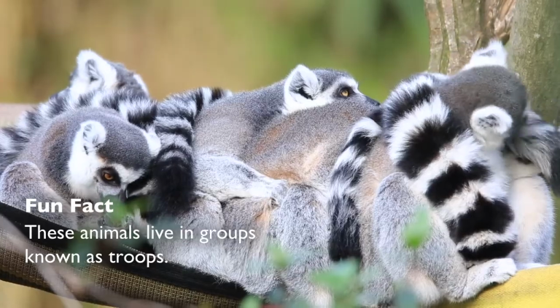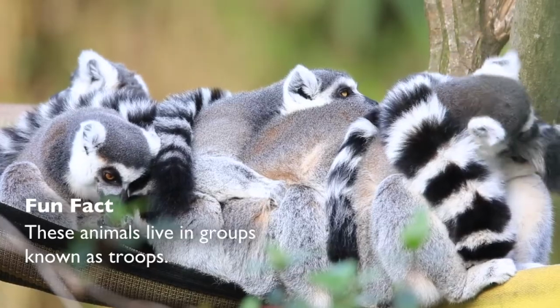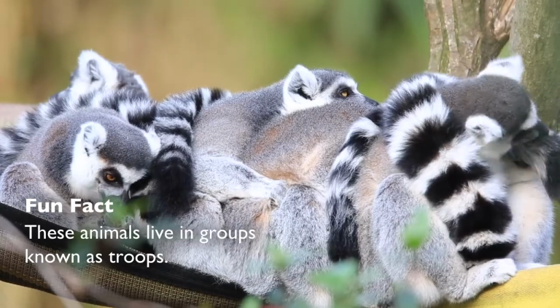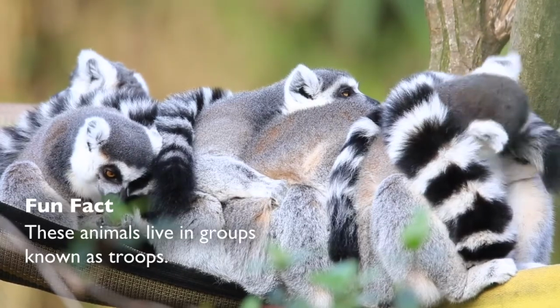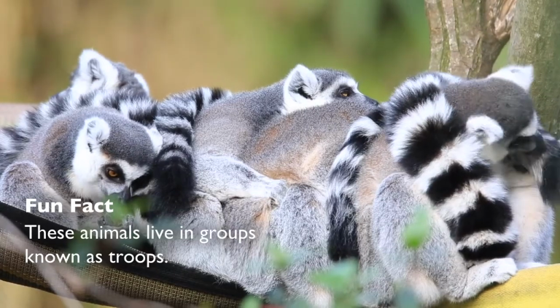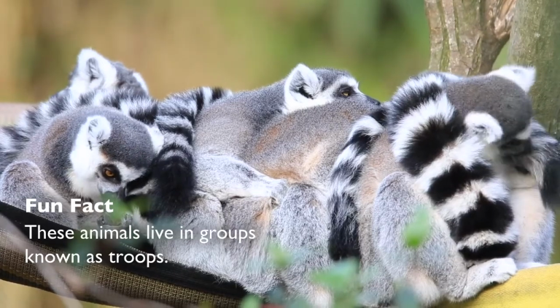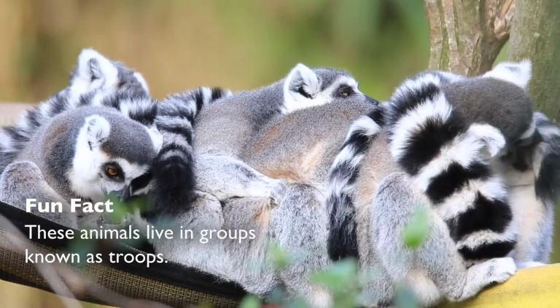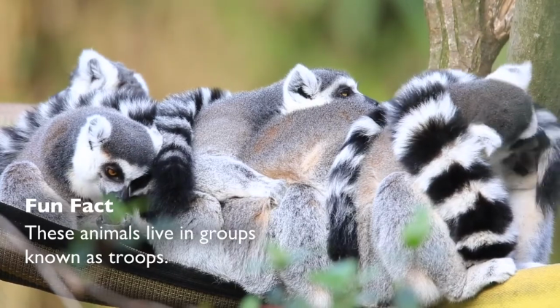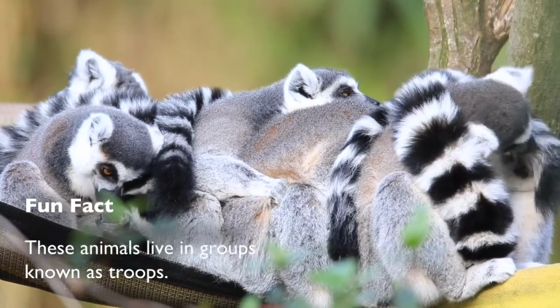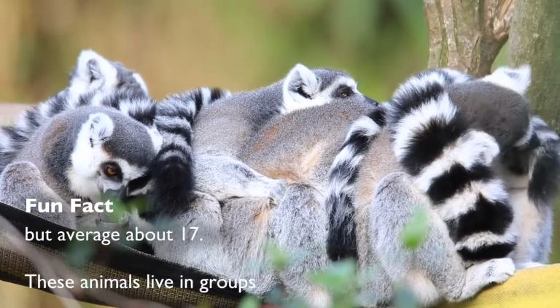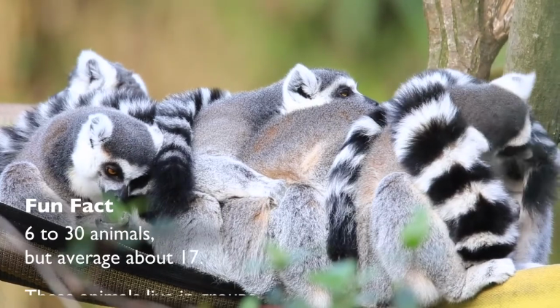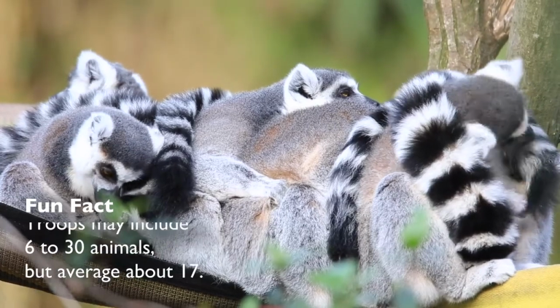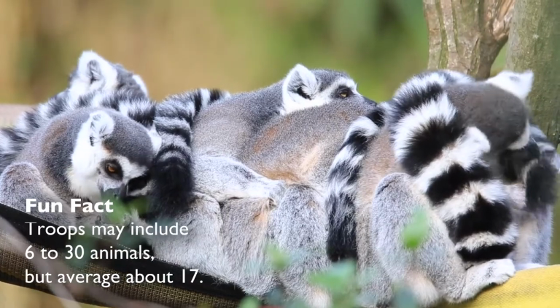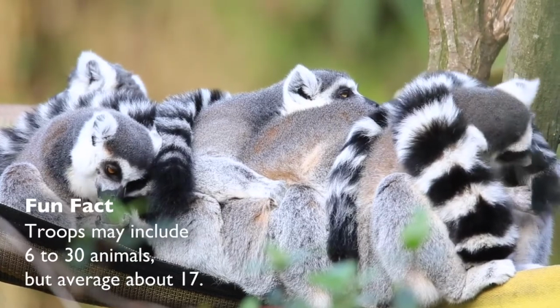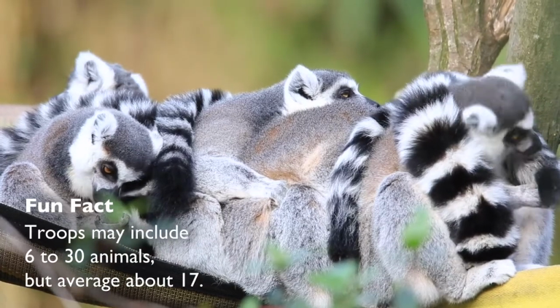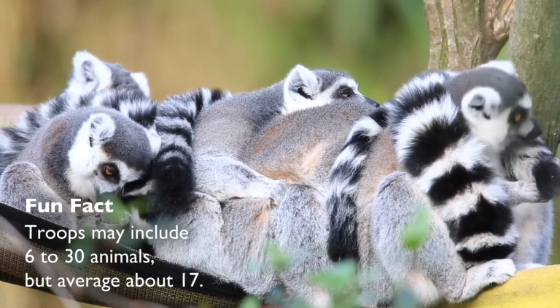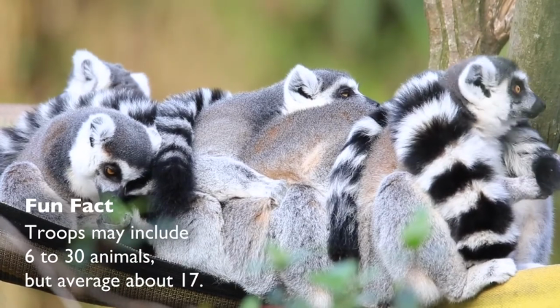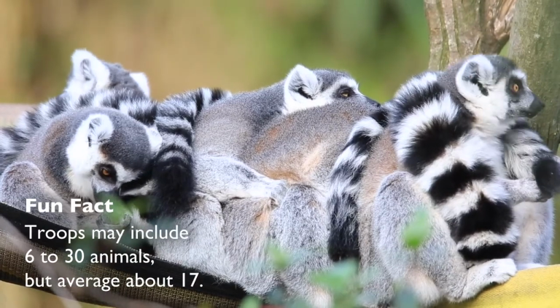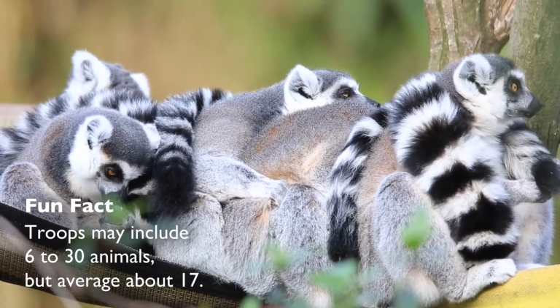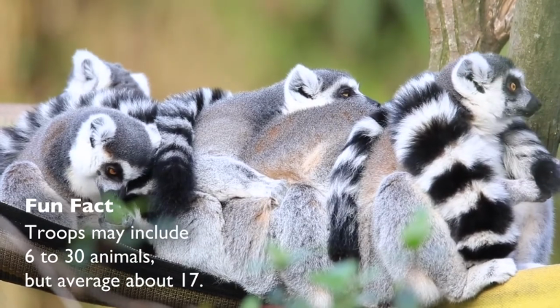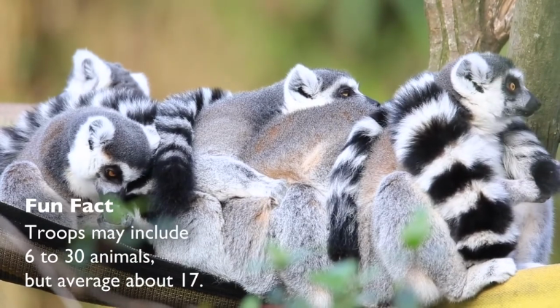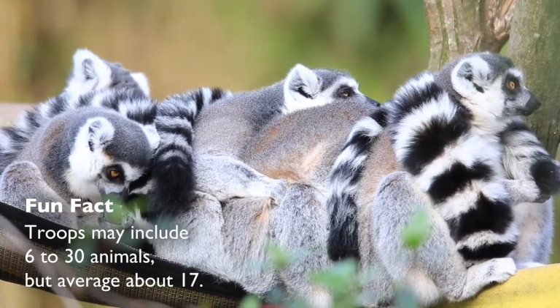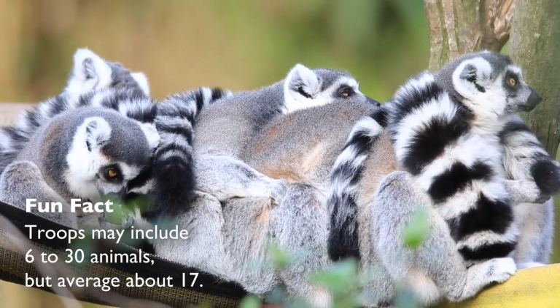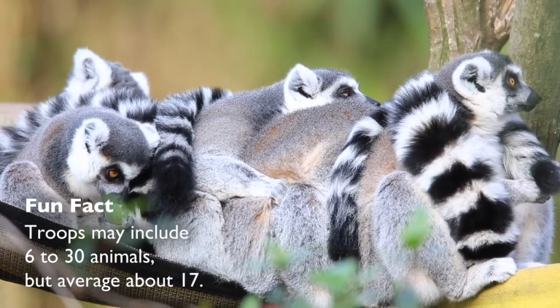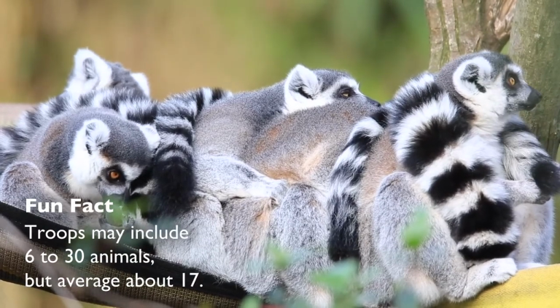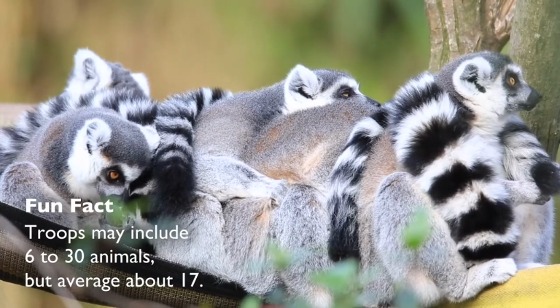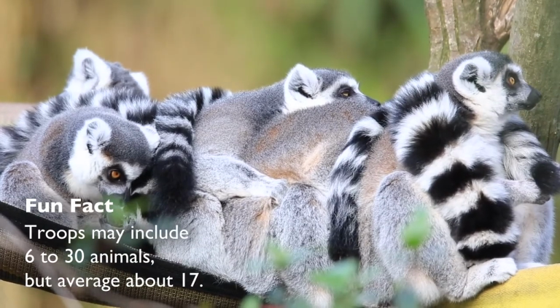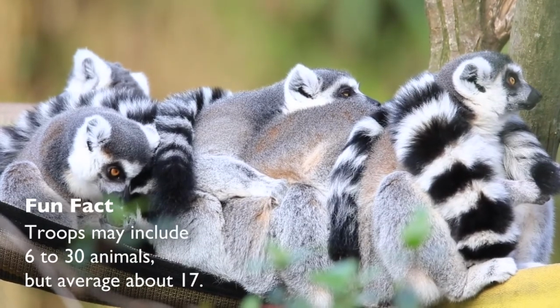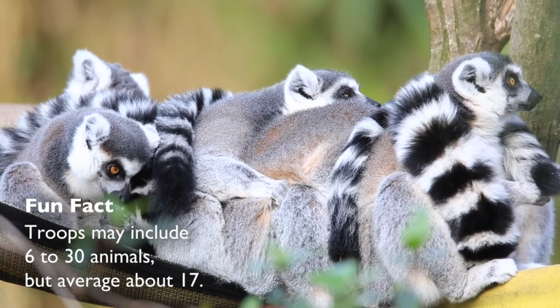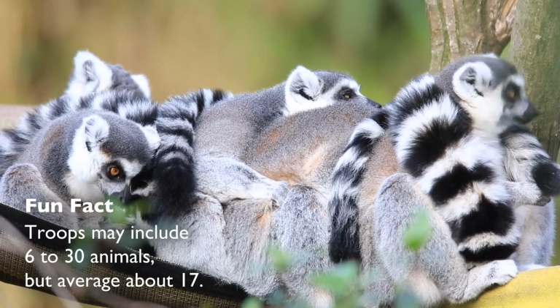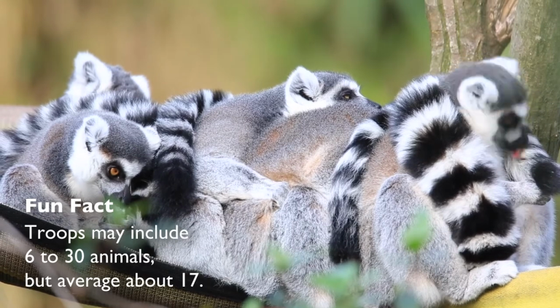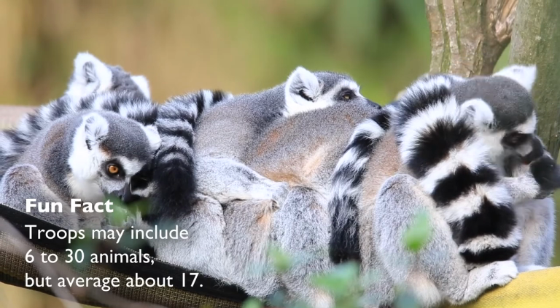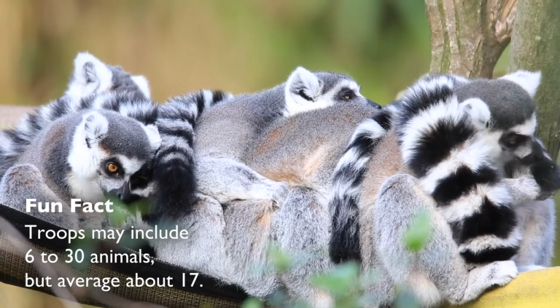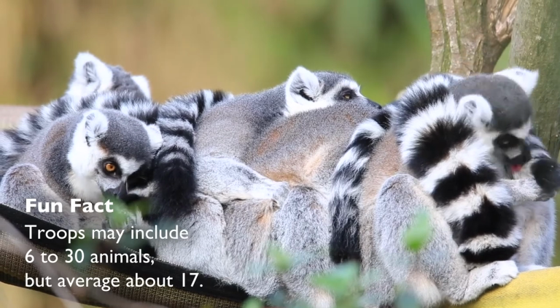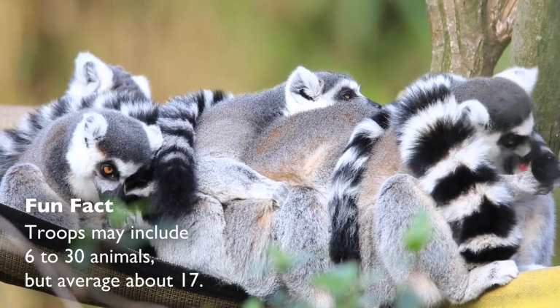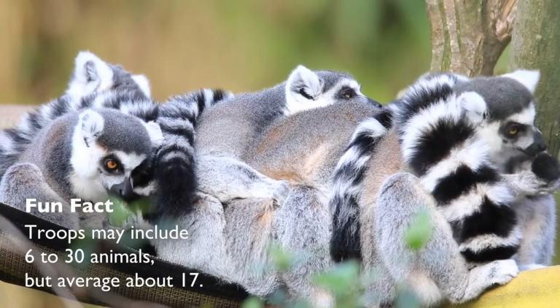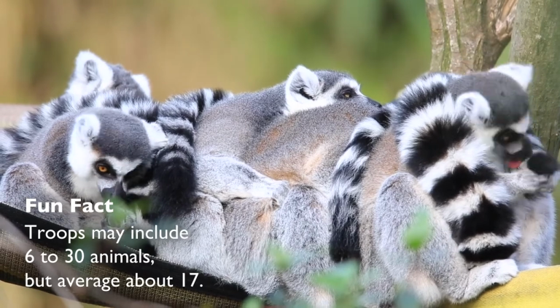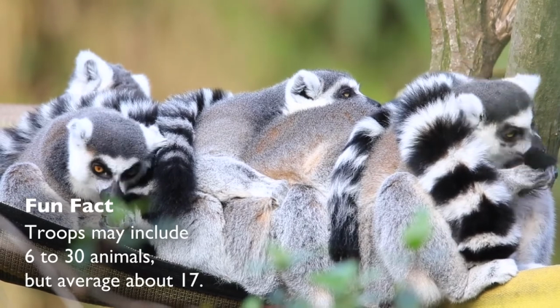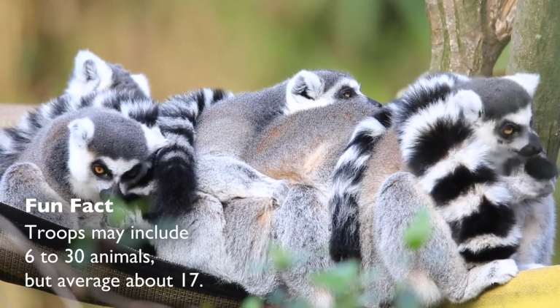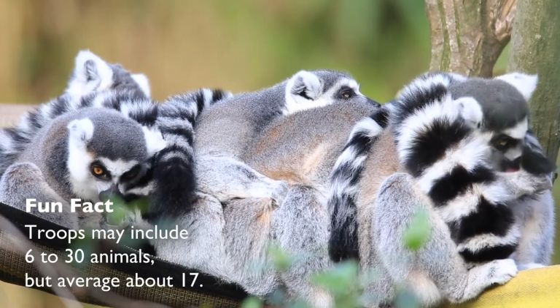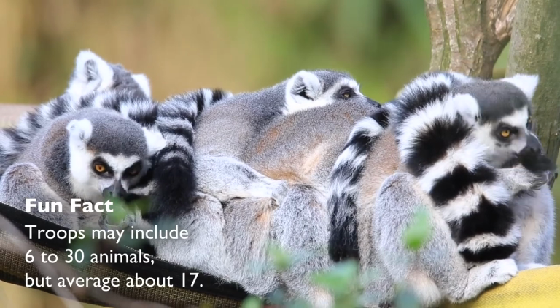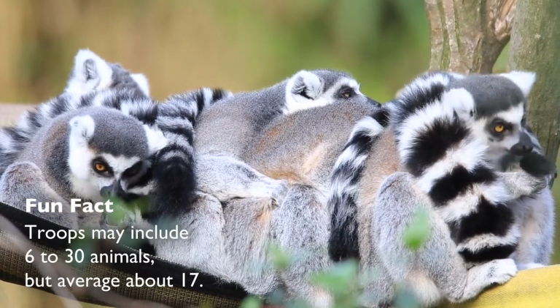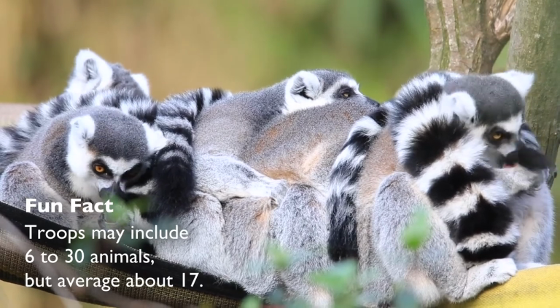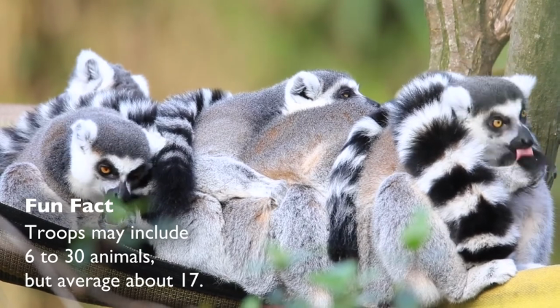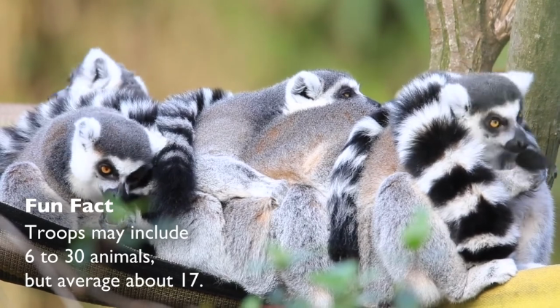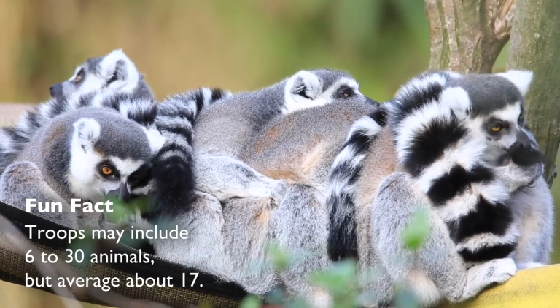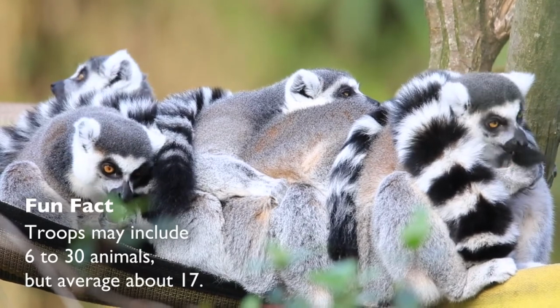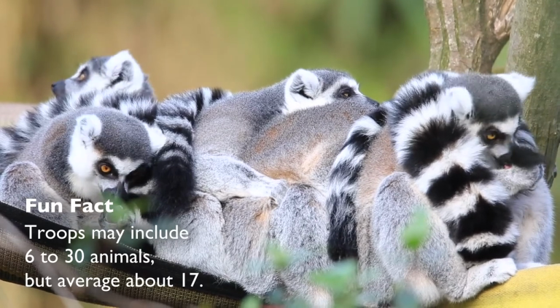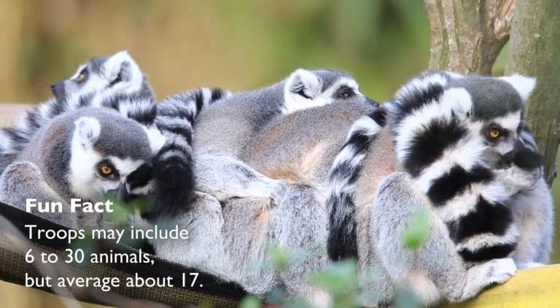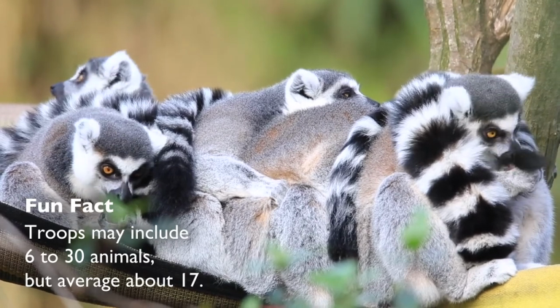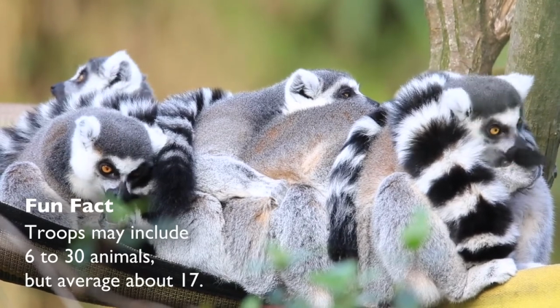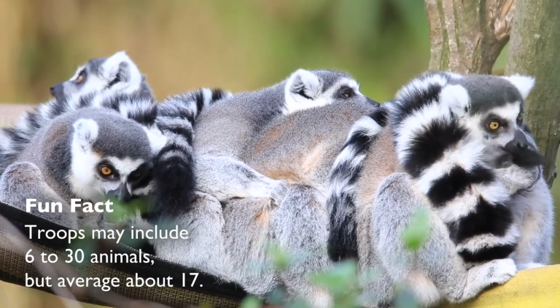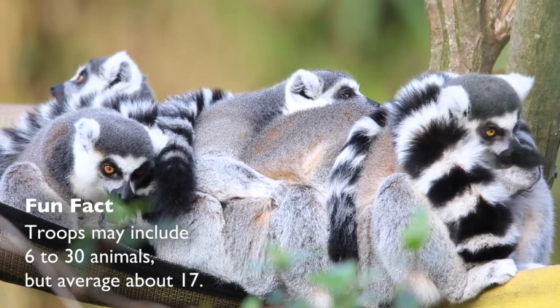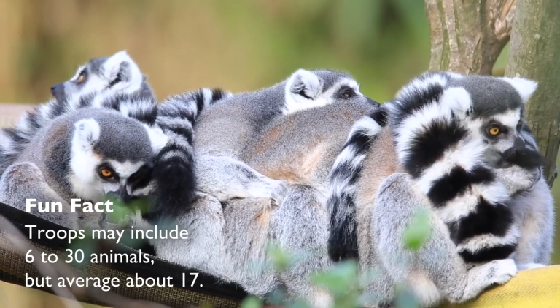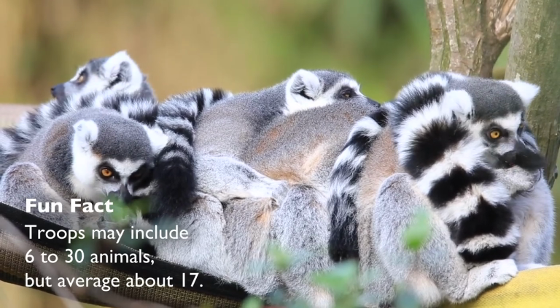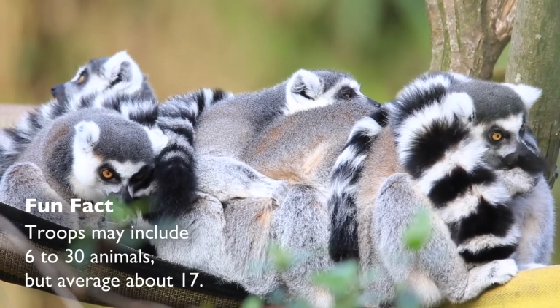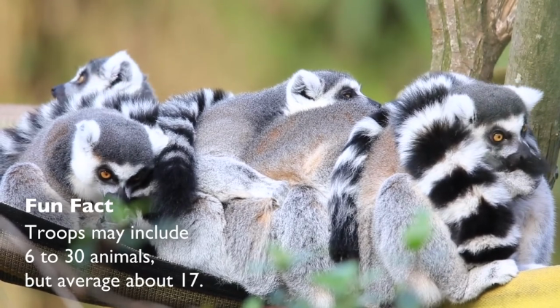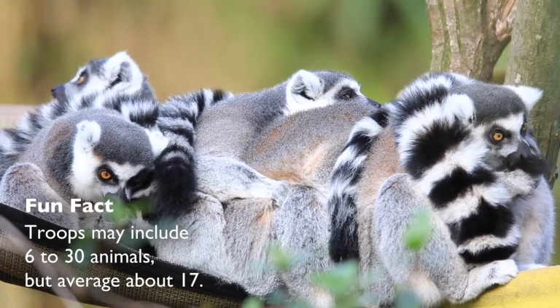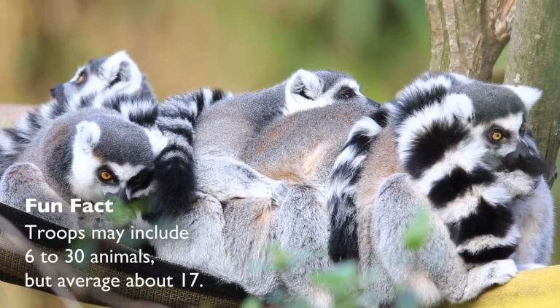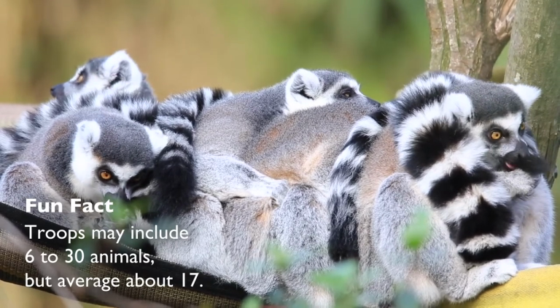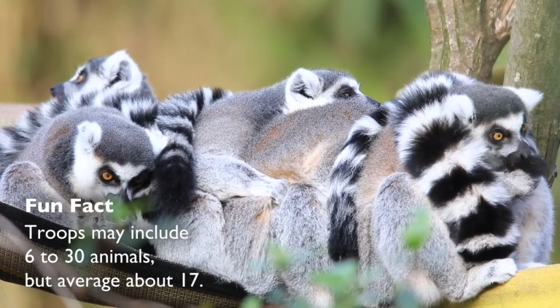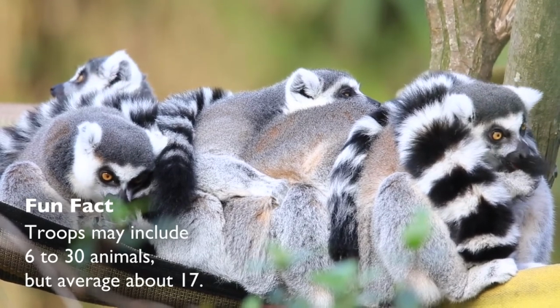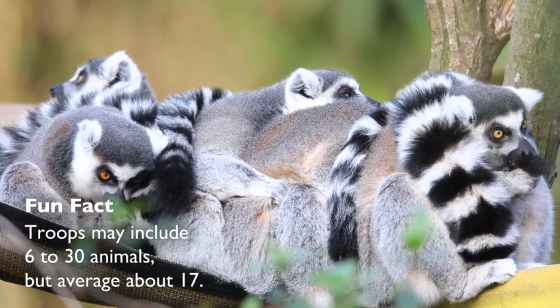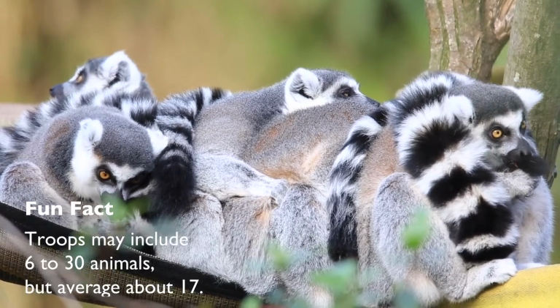Reese is the father of the other four lemurs we have, so it's a father and his four sons in our exhibit.